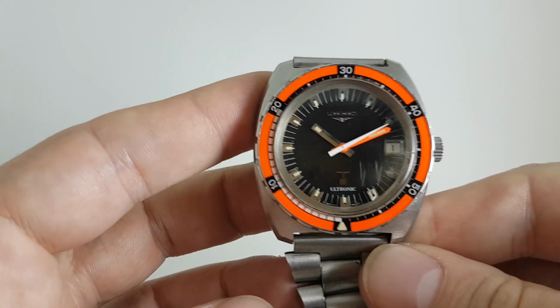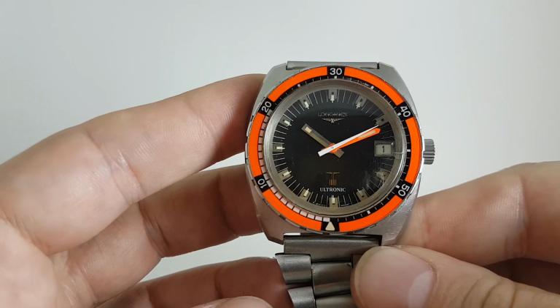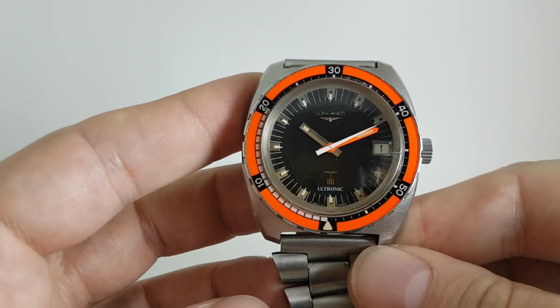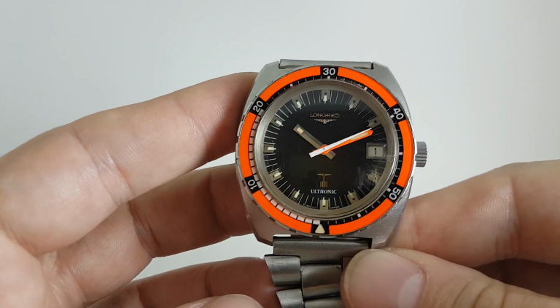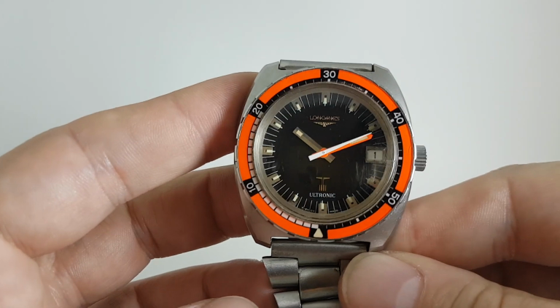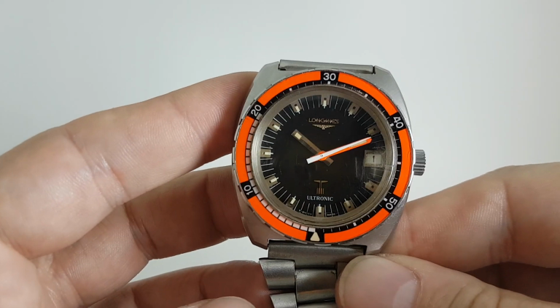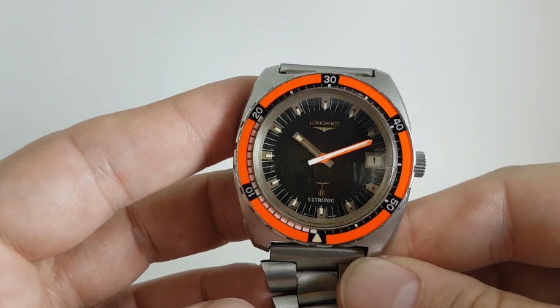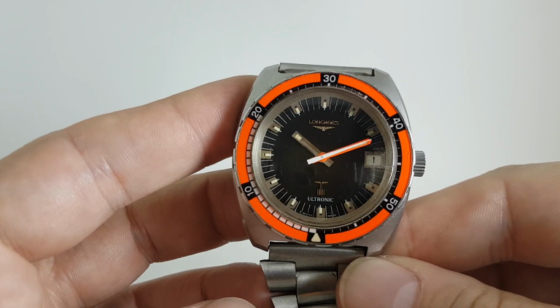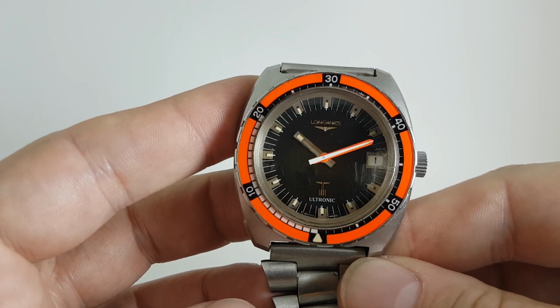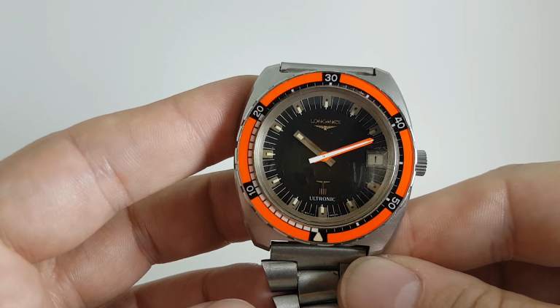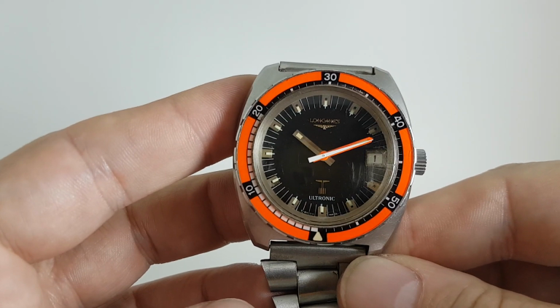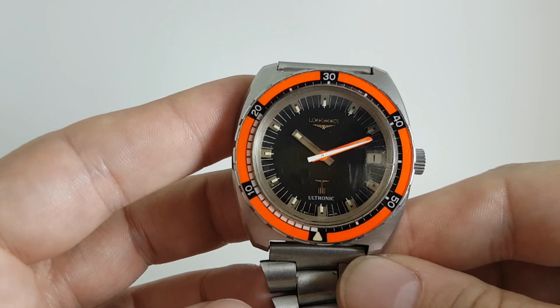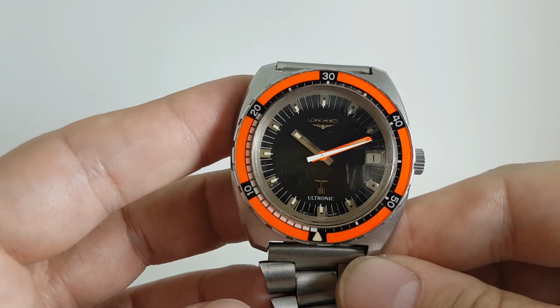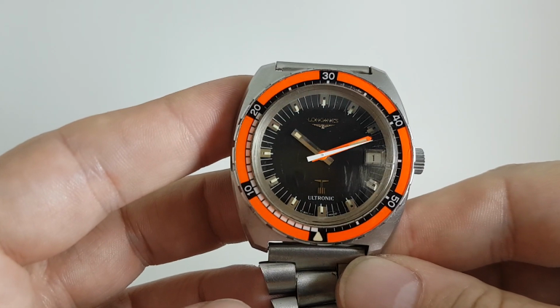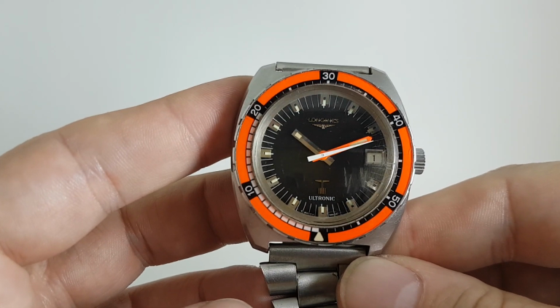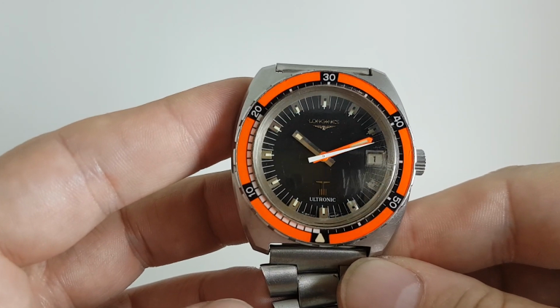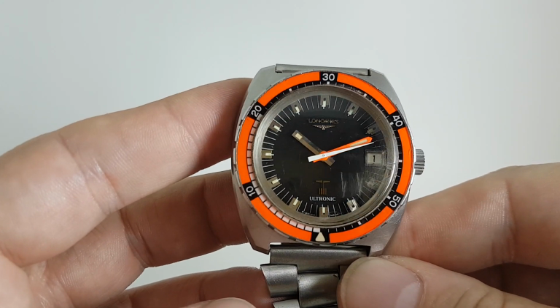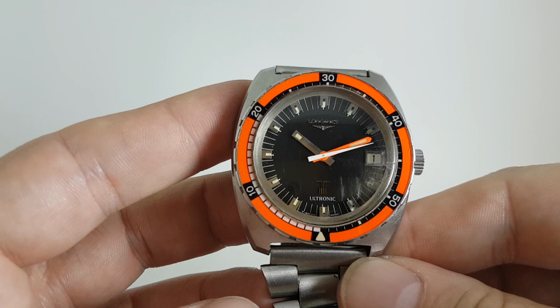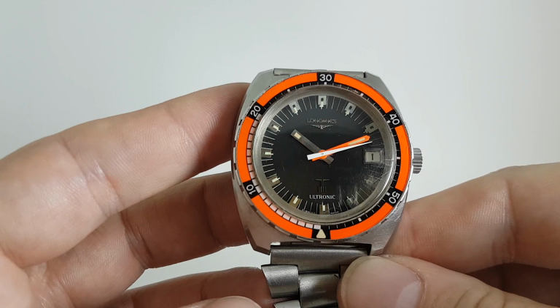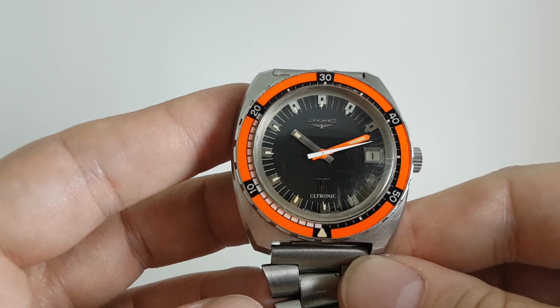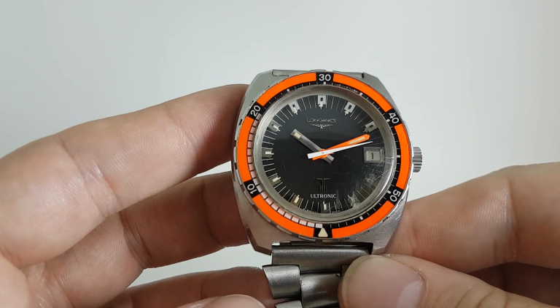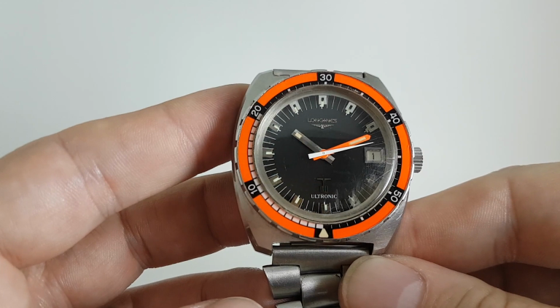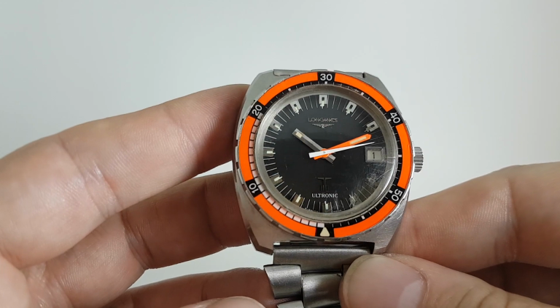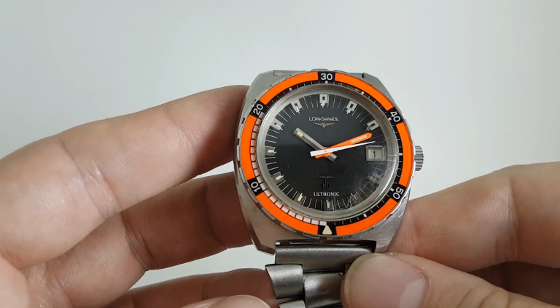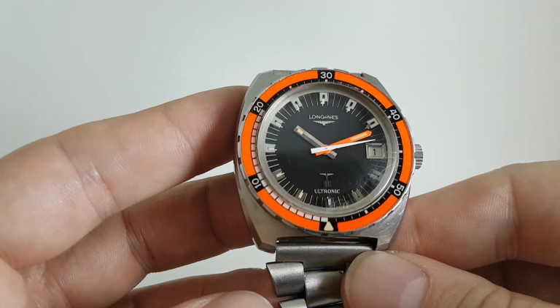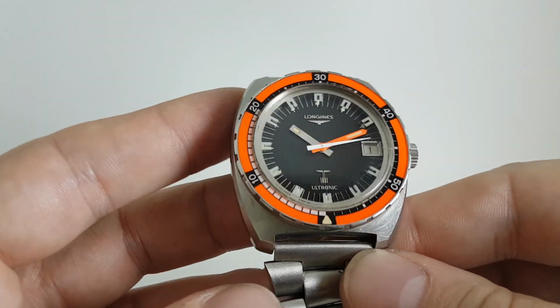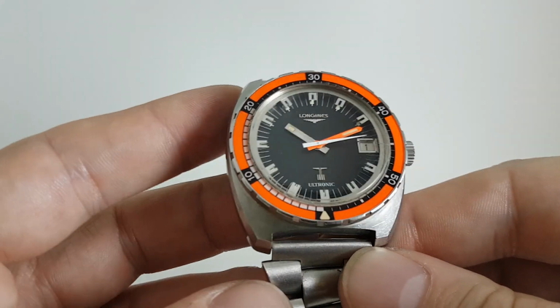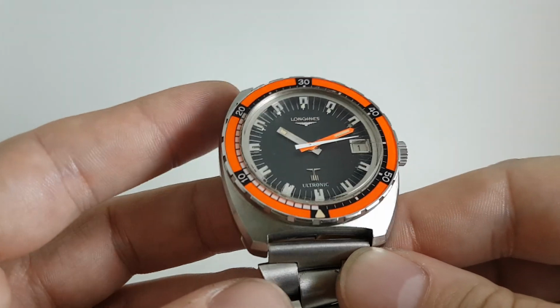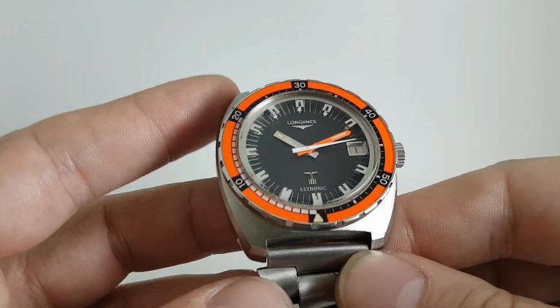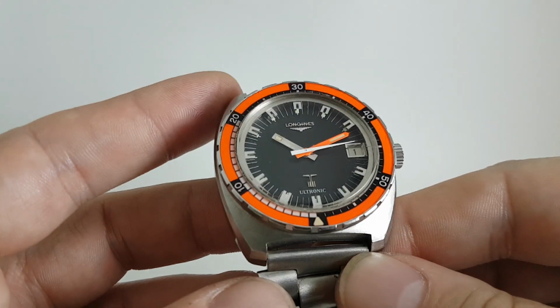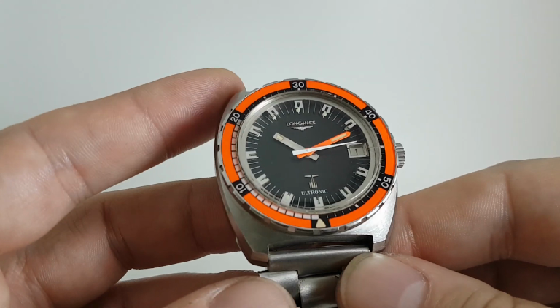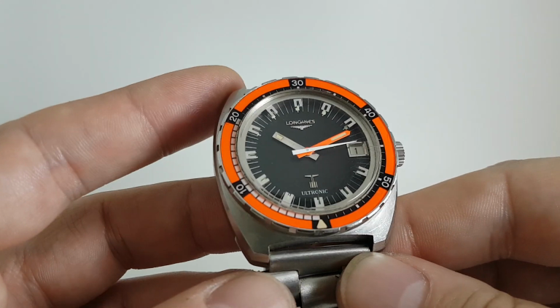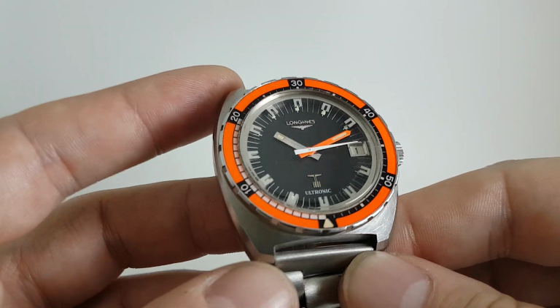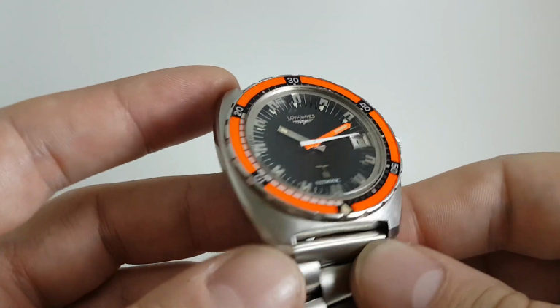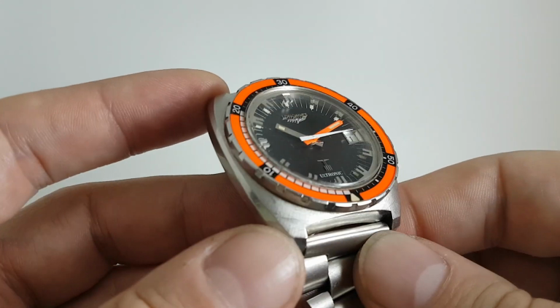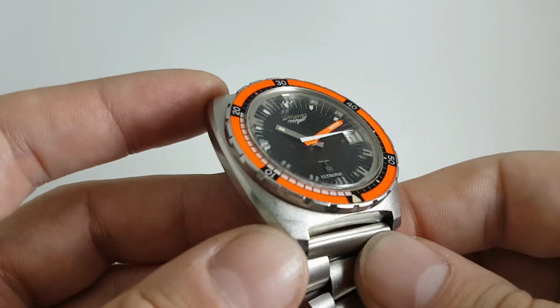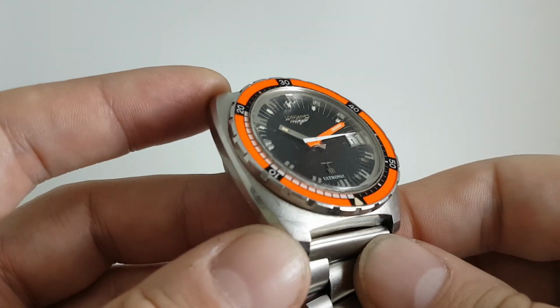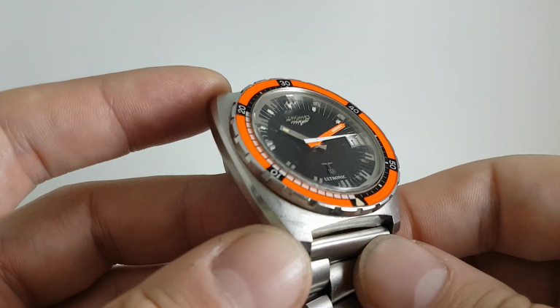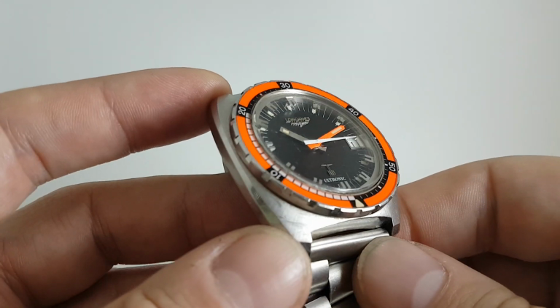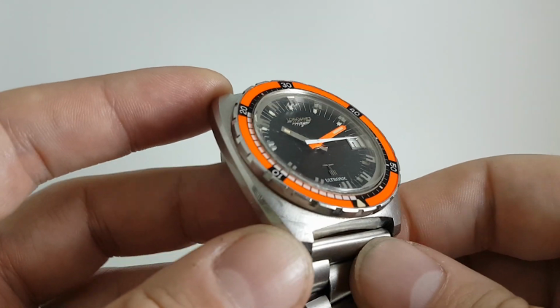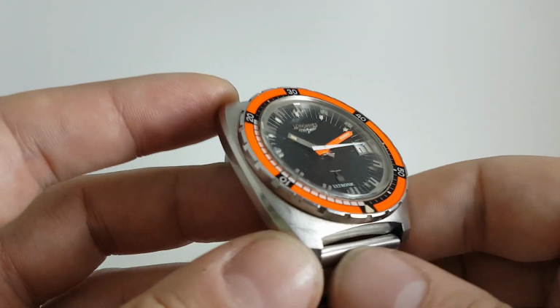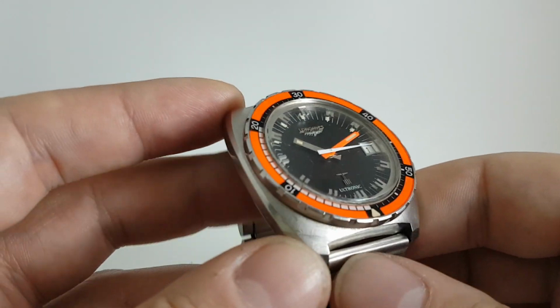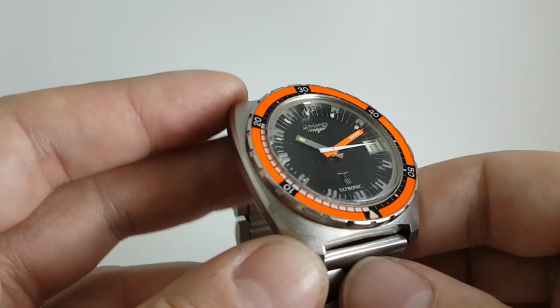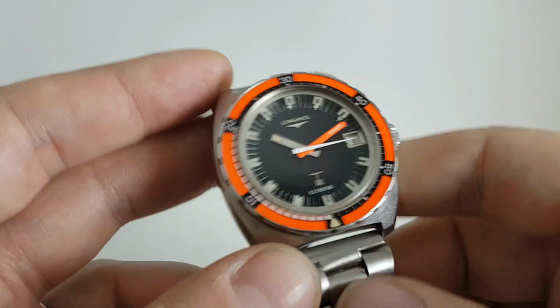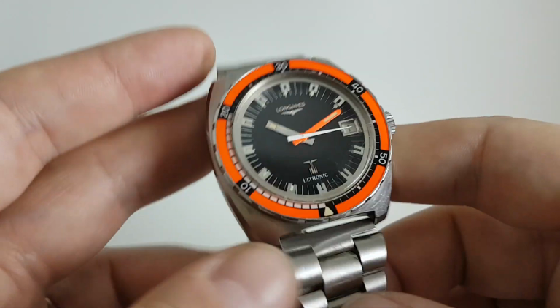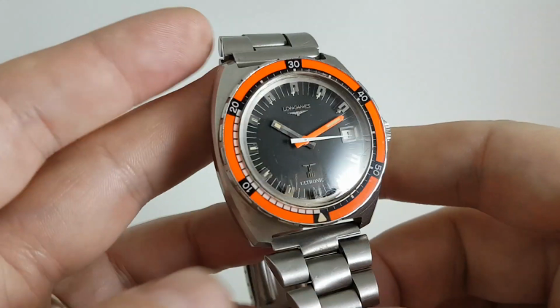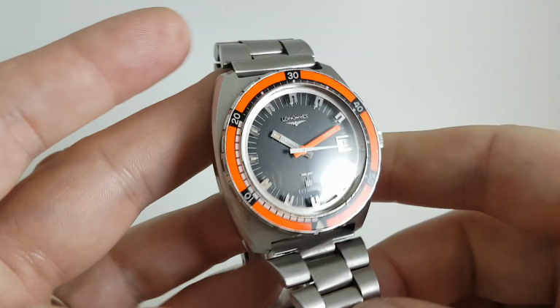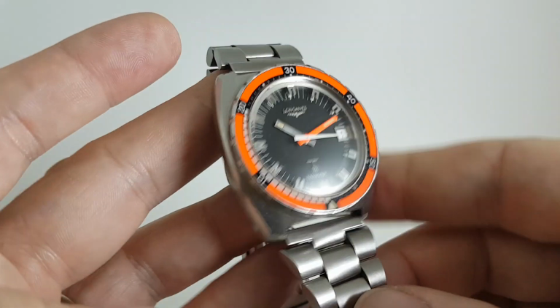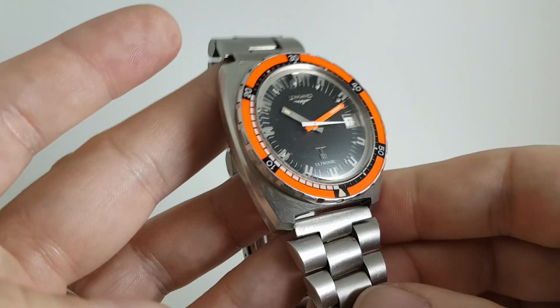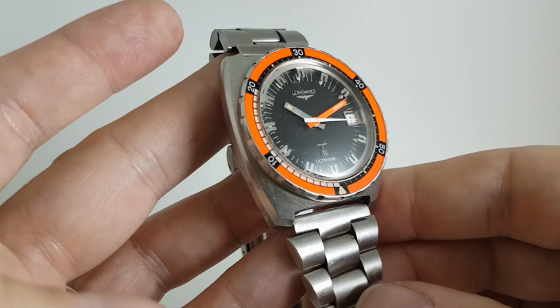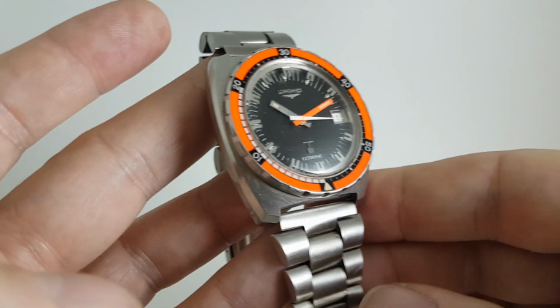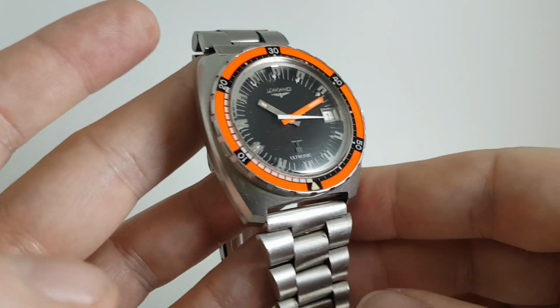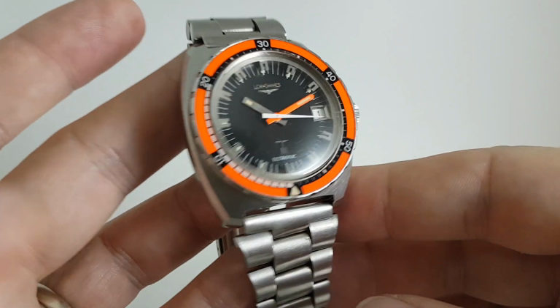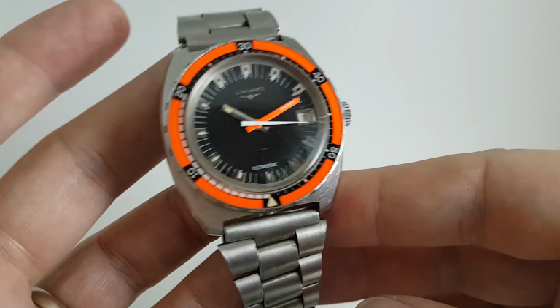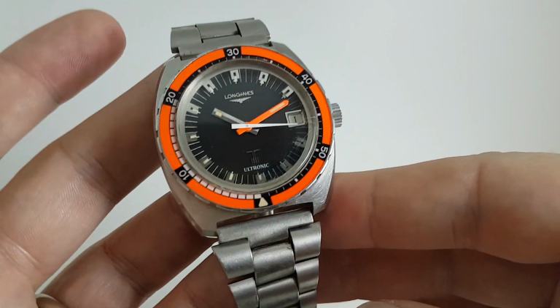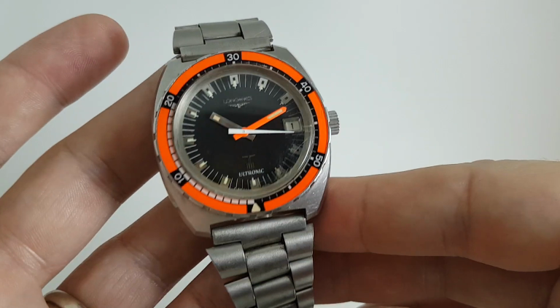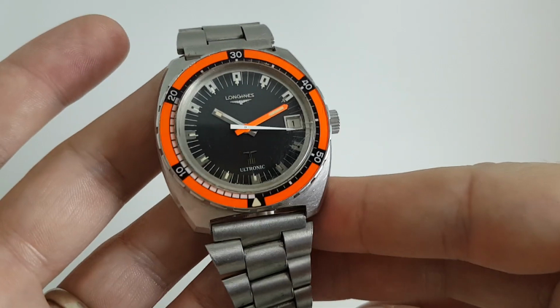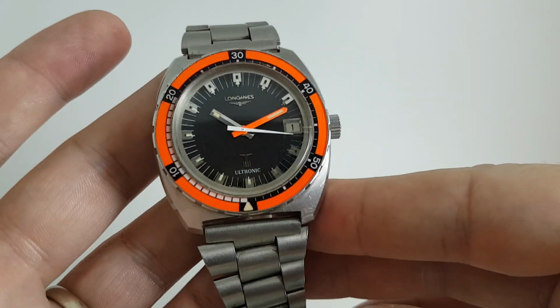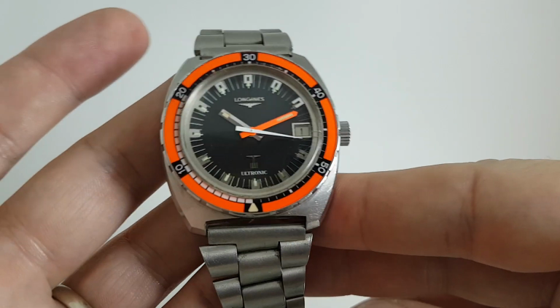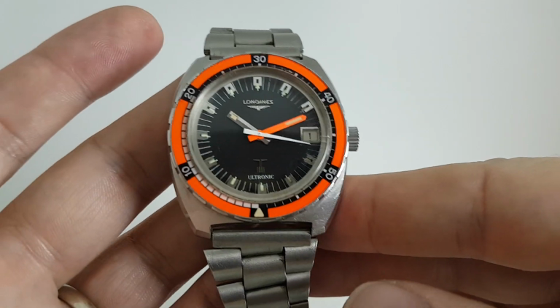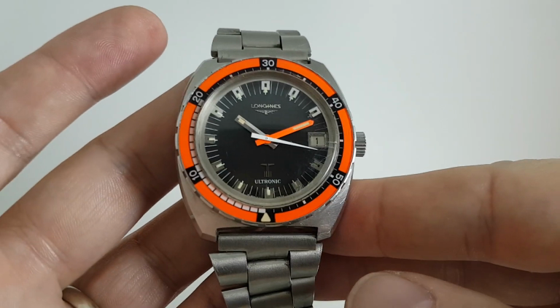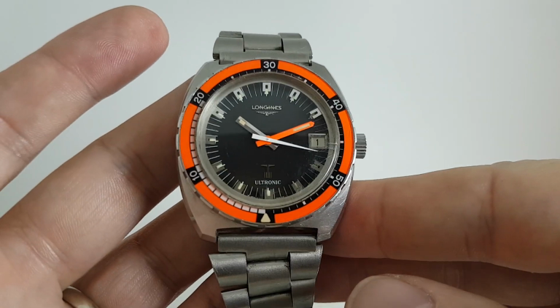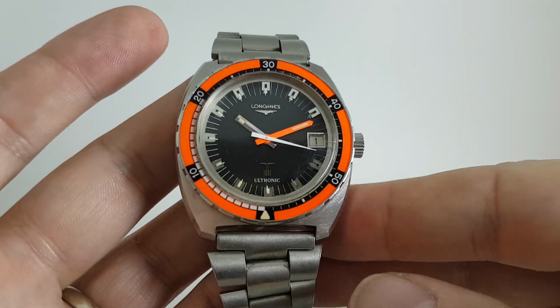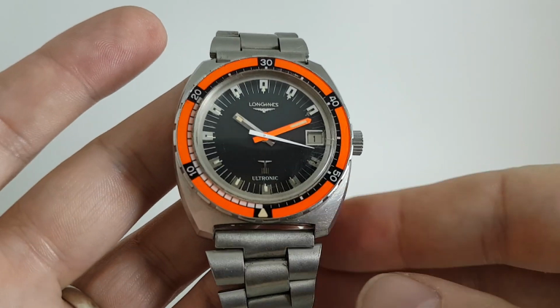You've got this squared-off cushion case. It sits really well on the wrist and it's going to get a lot of comments.